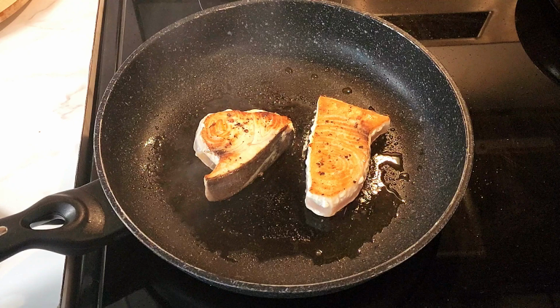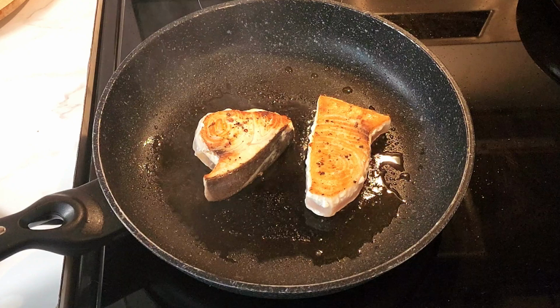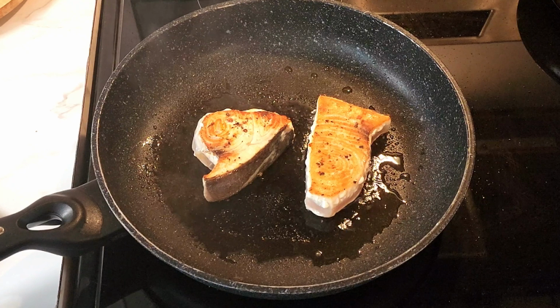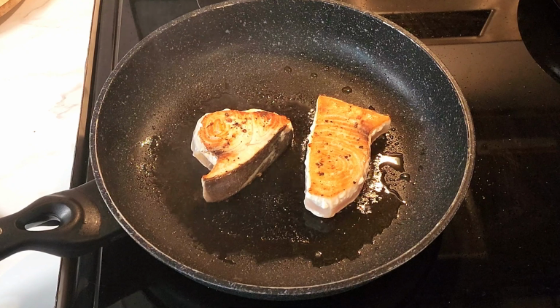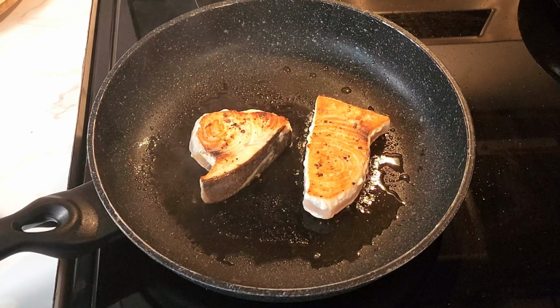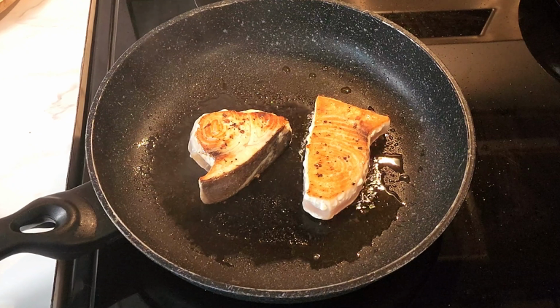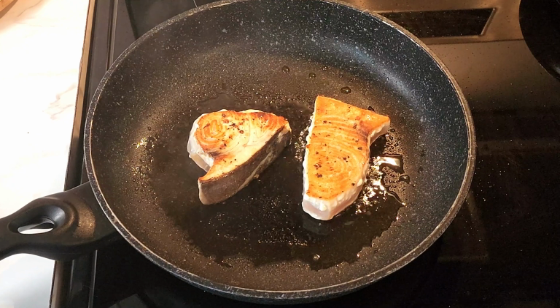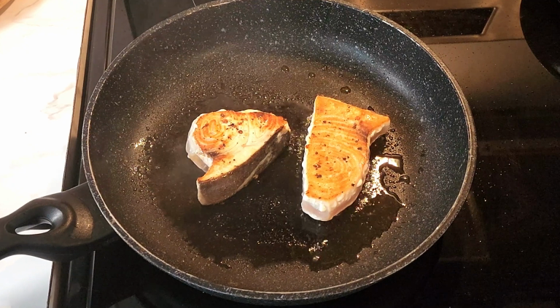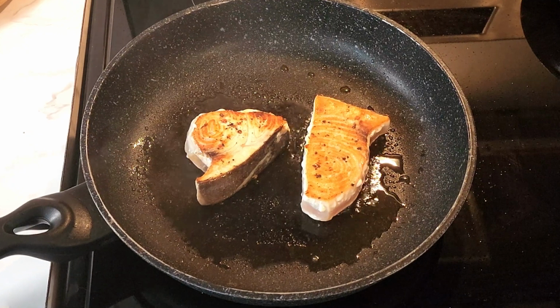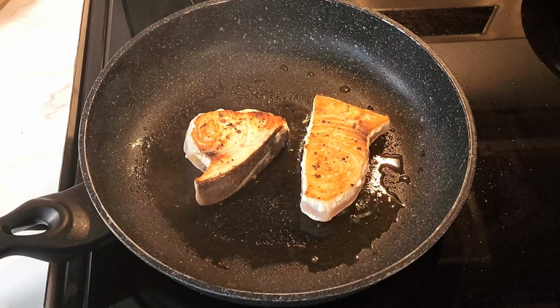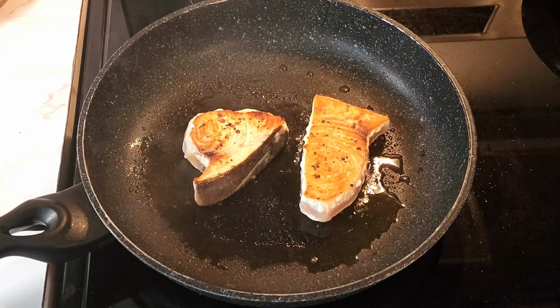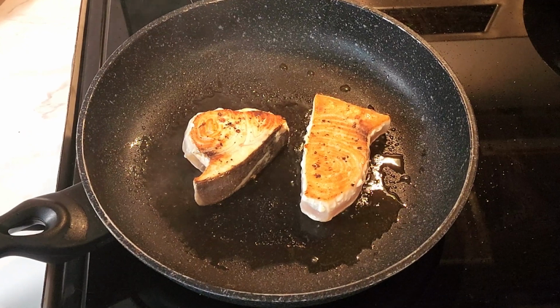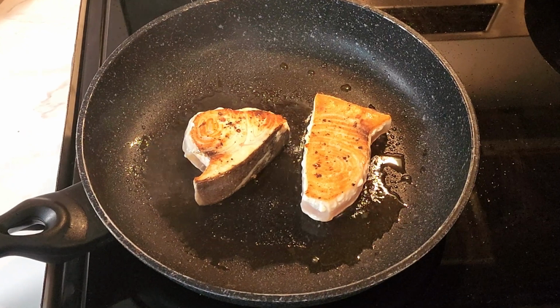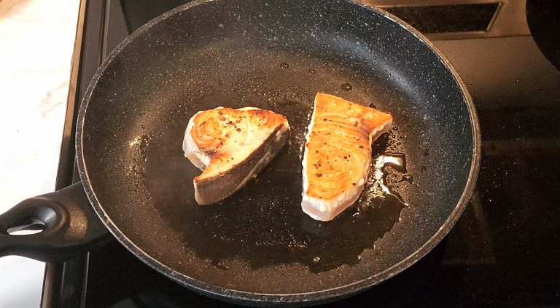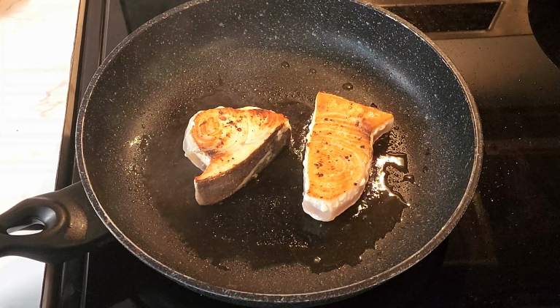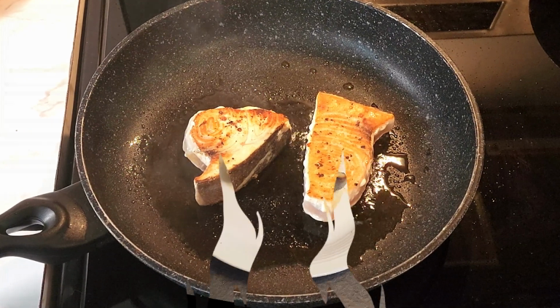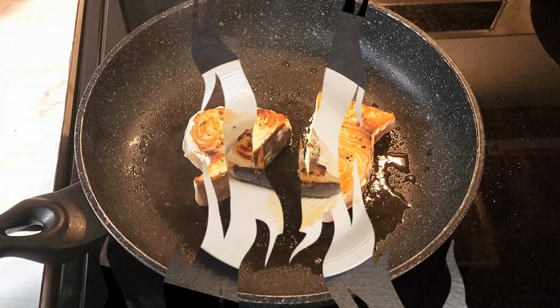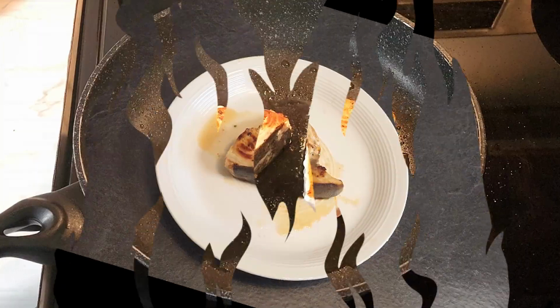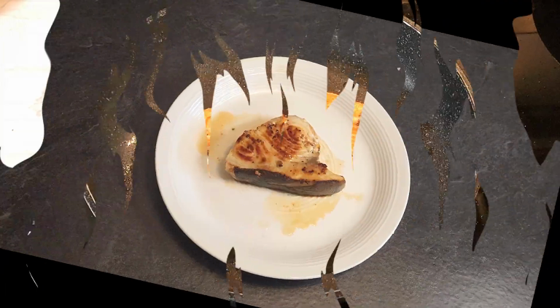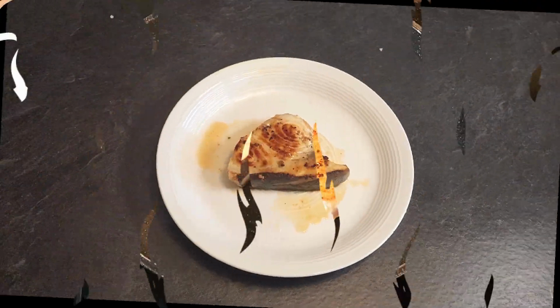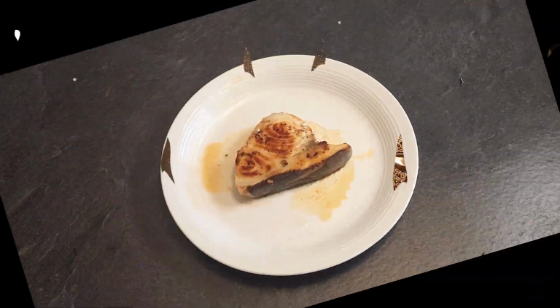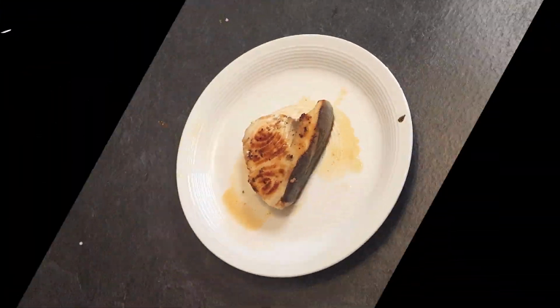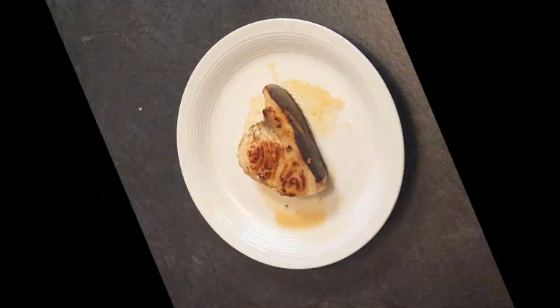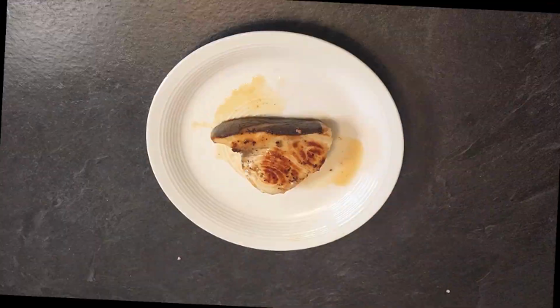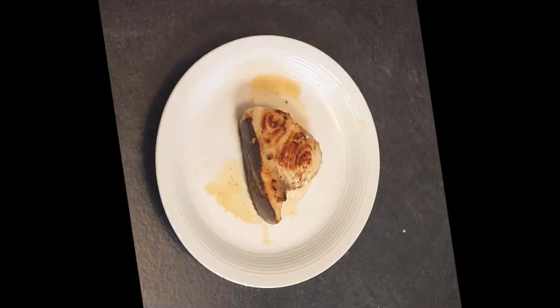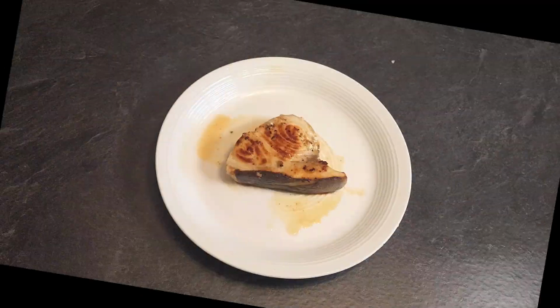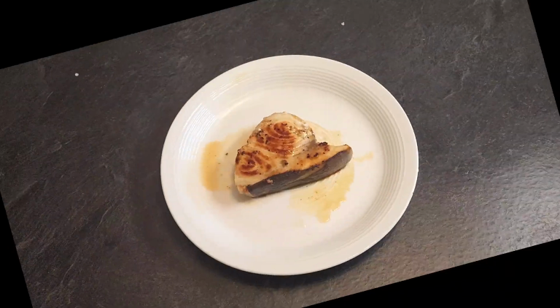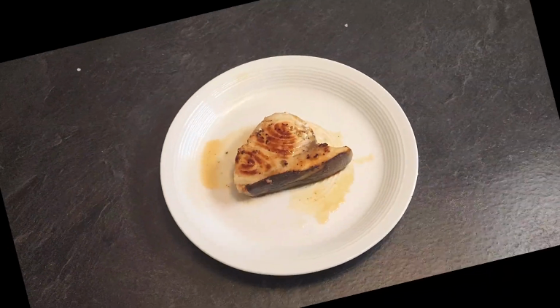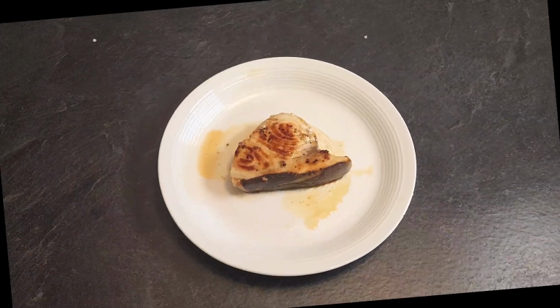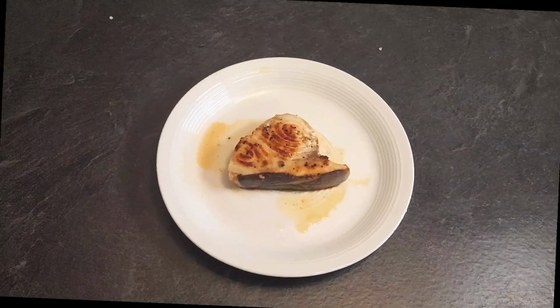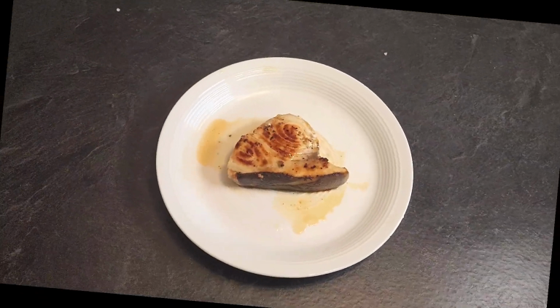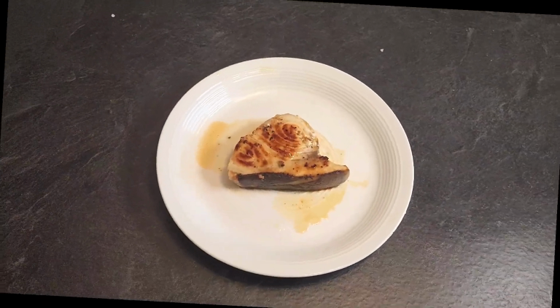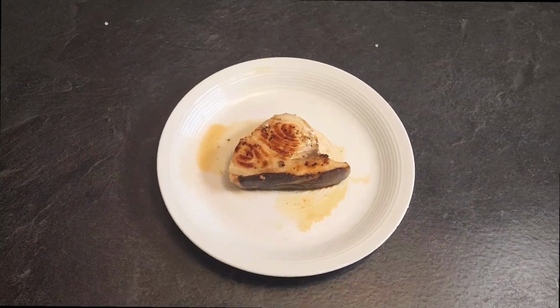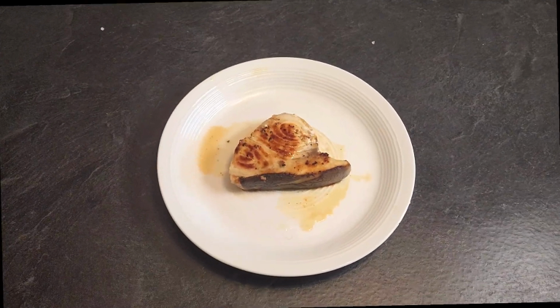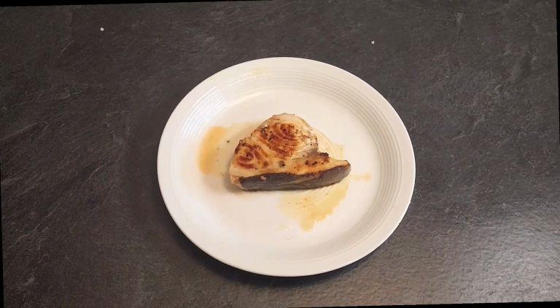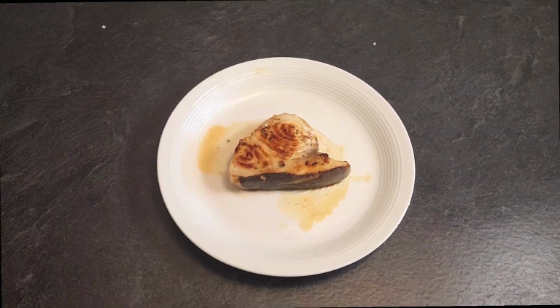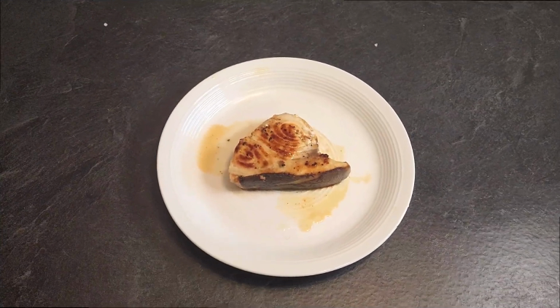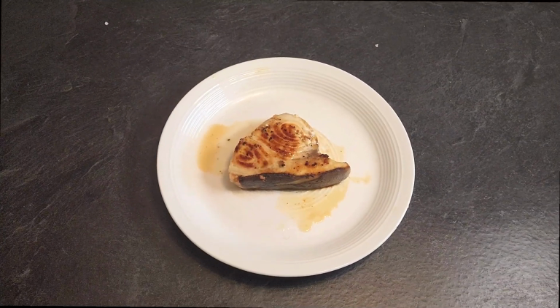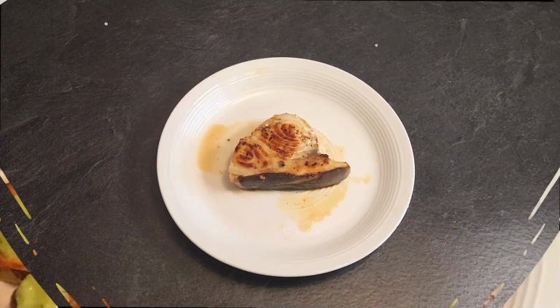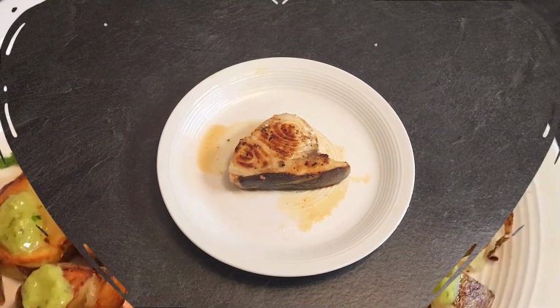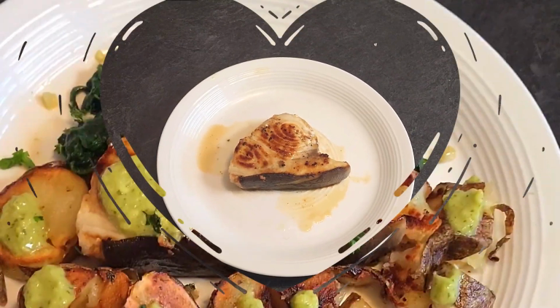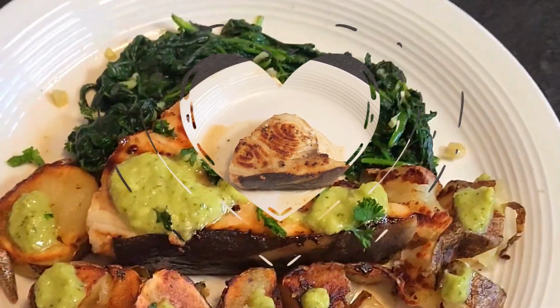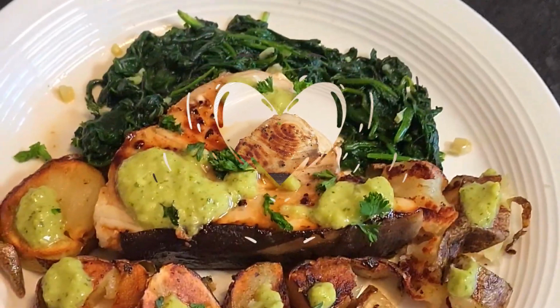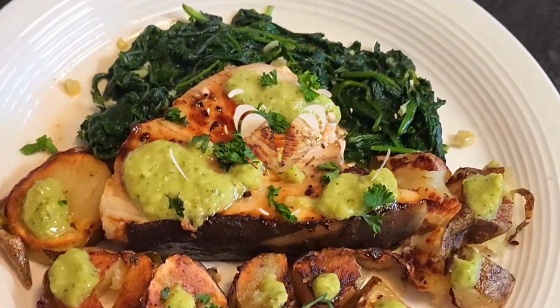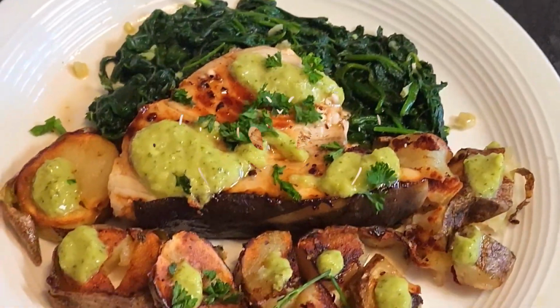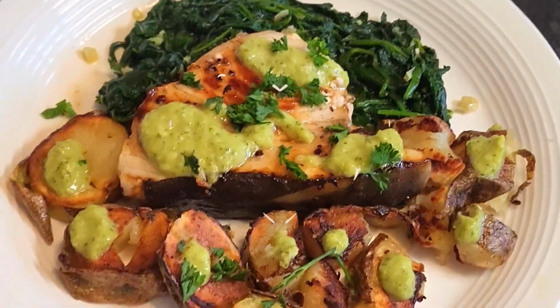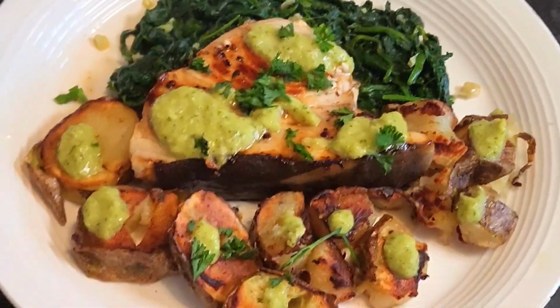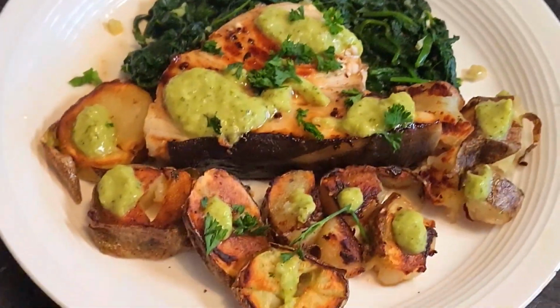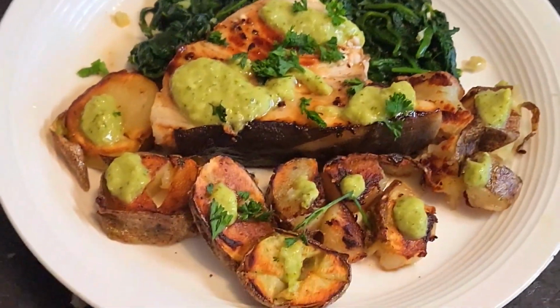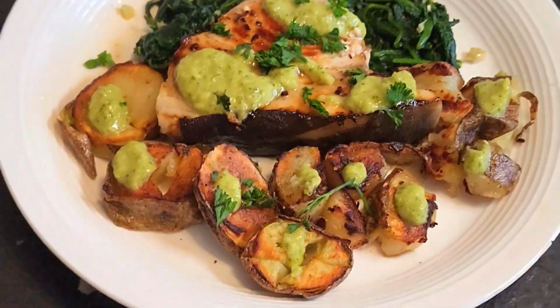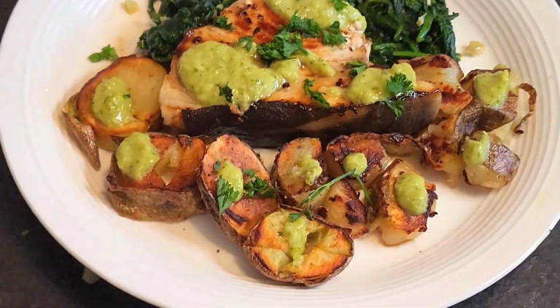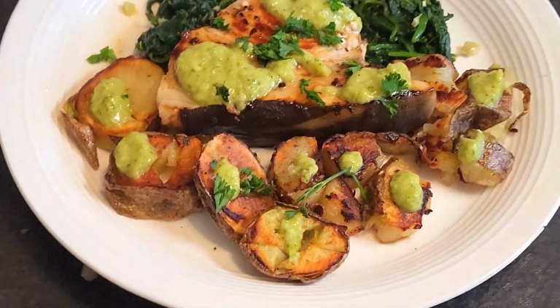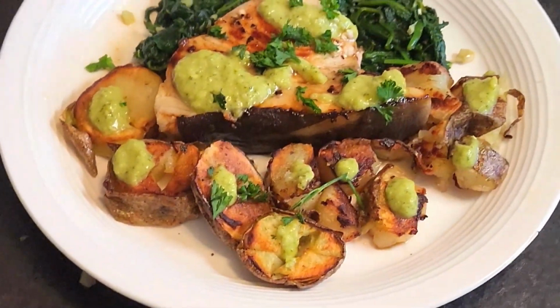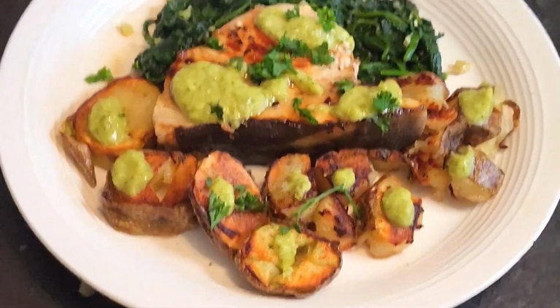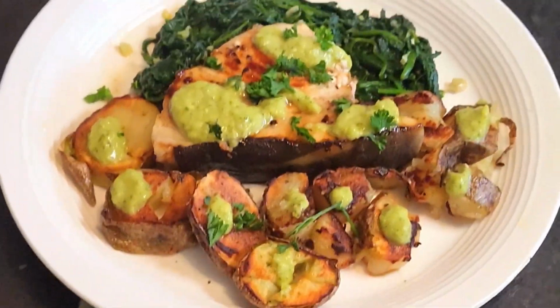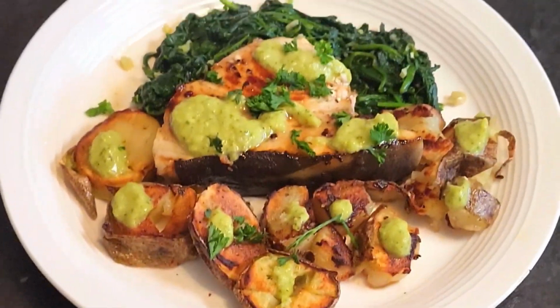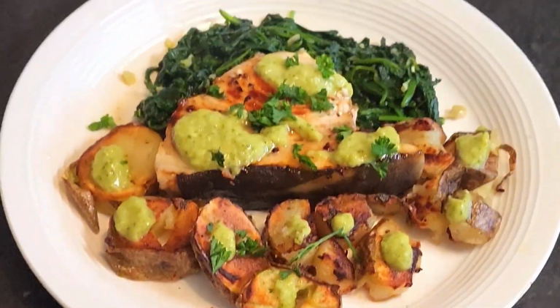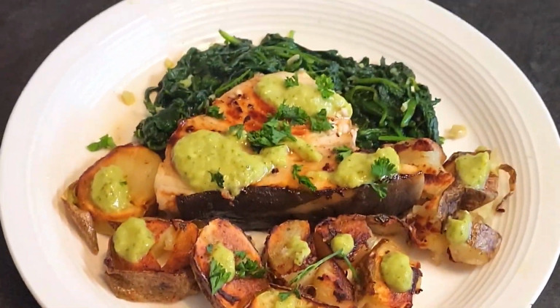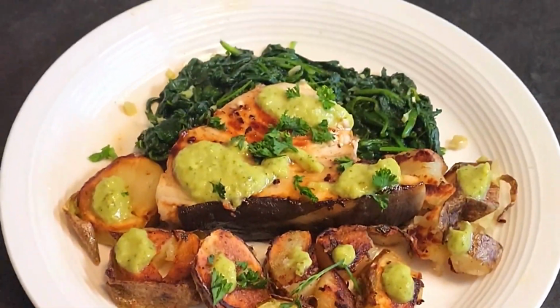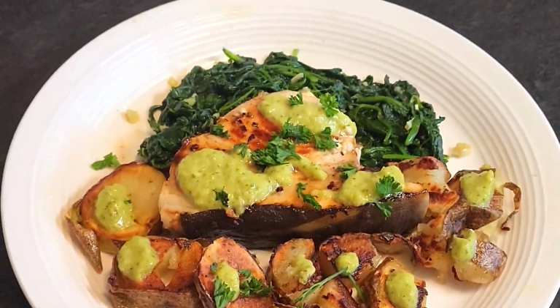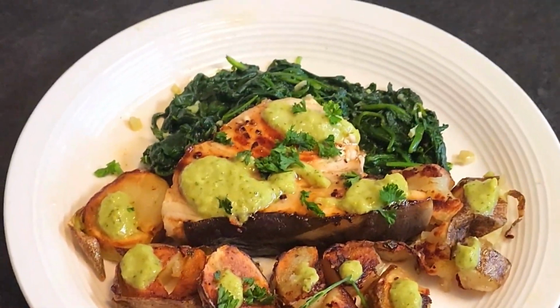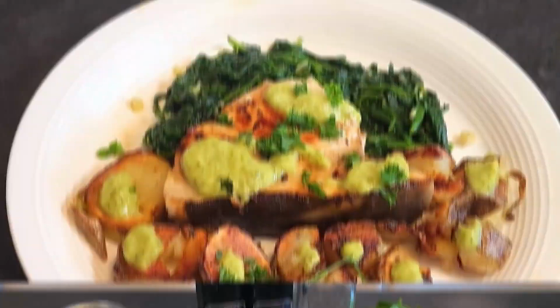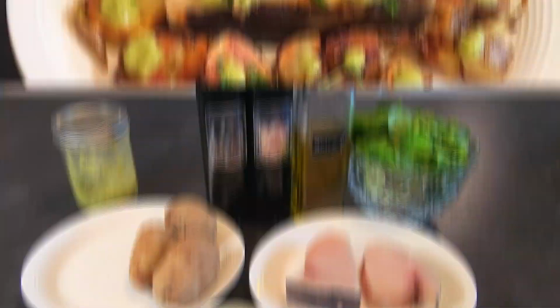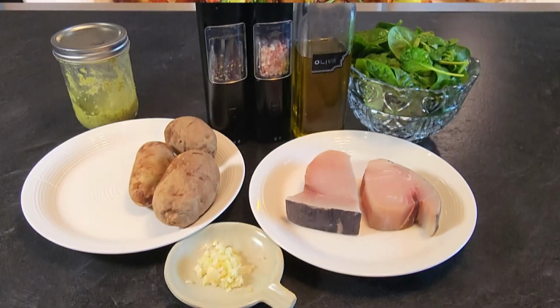Welcome back to Bear's Recipes. This is a real quick guide to perfect pan seared swordfish, plus some suggested sides. Let's dig in.